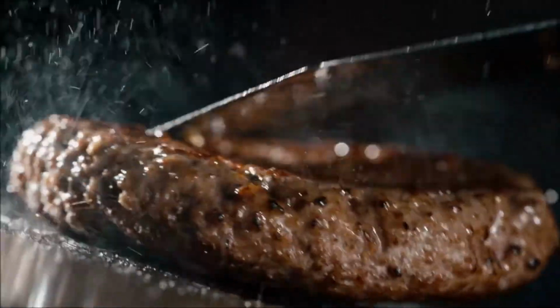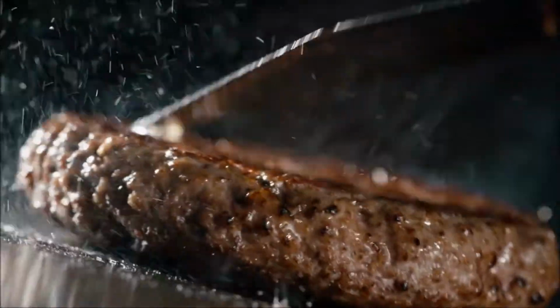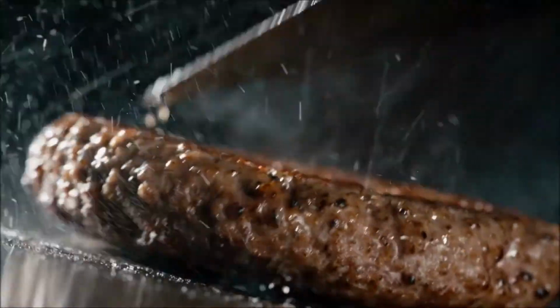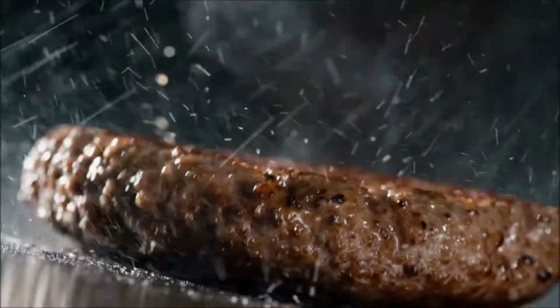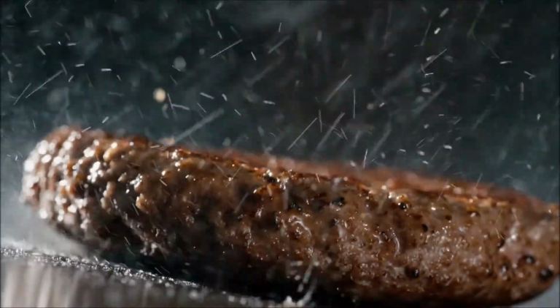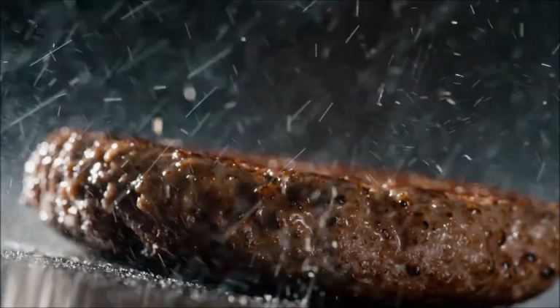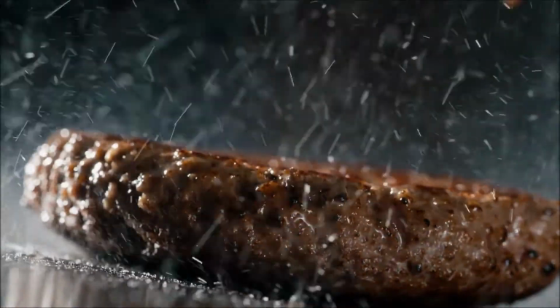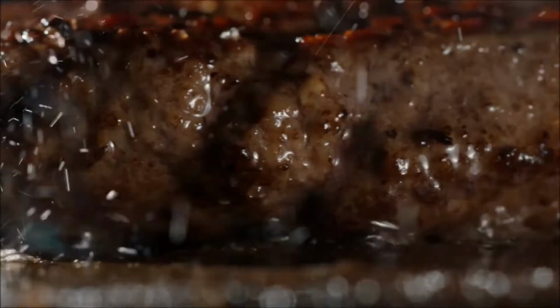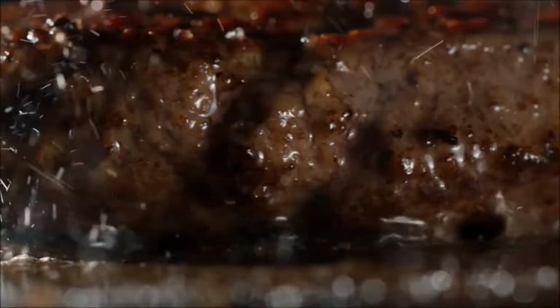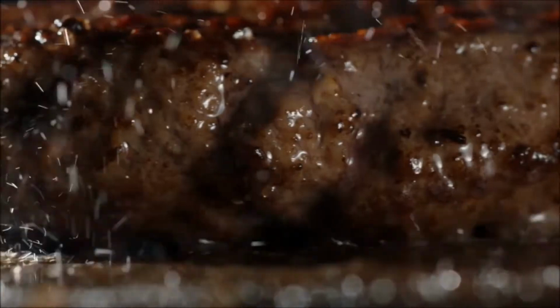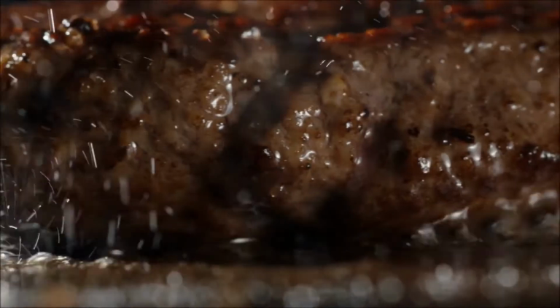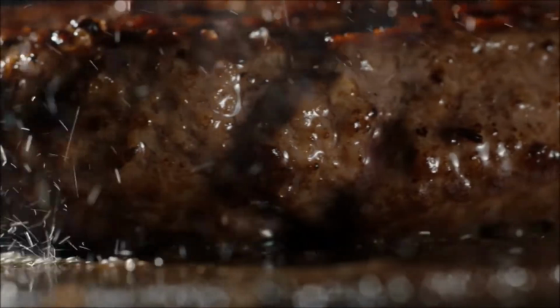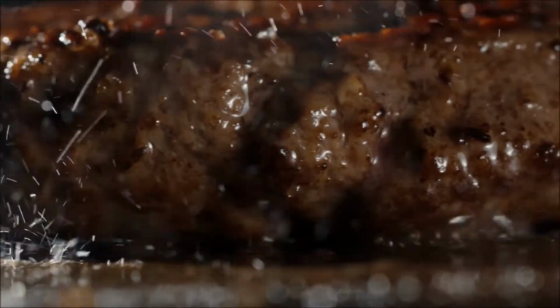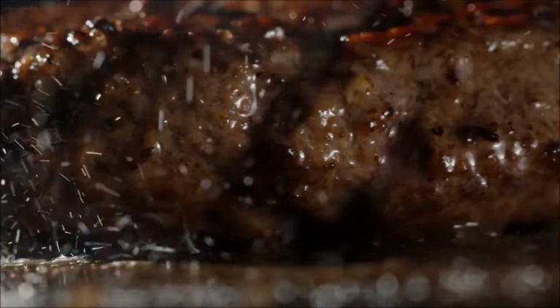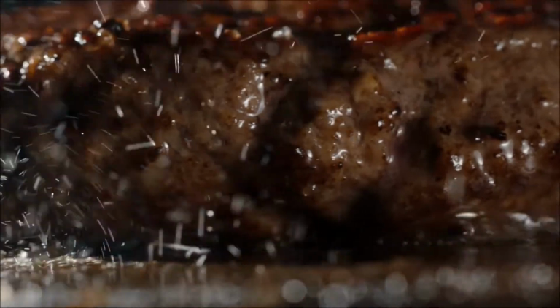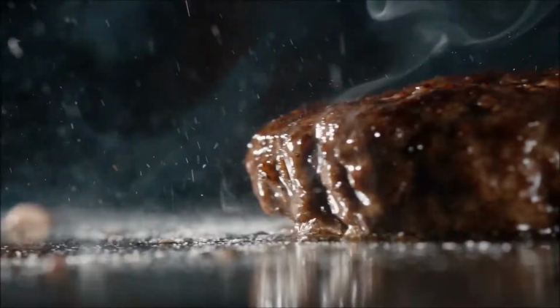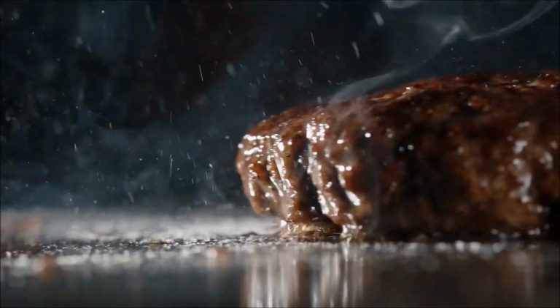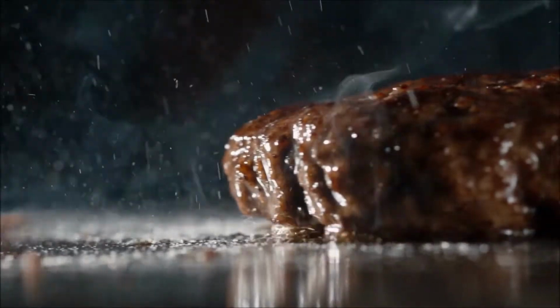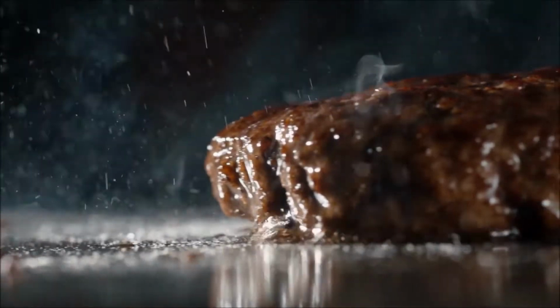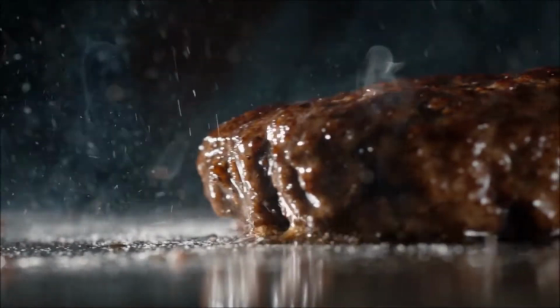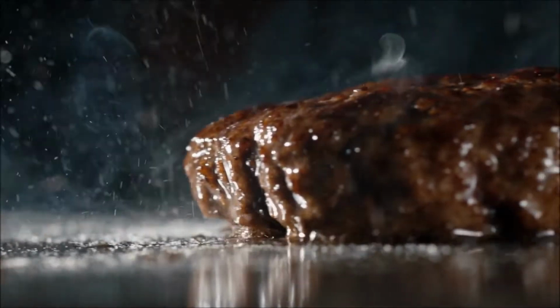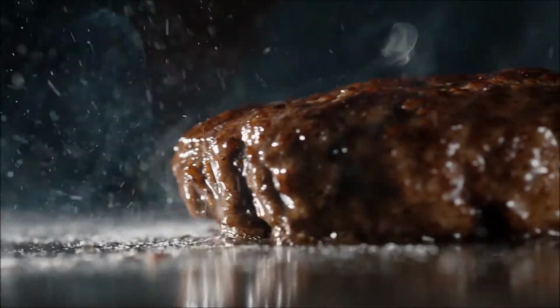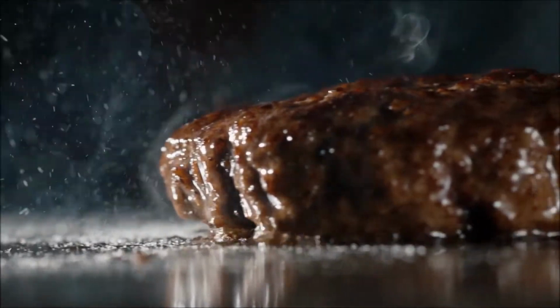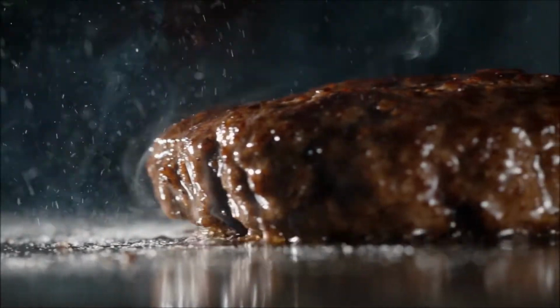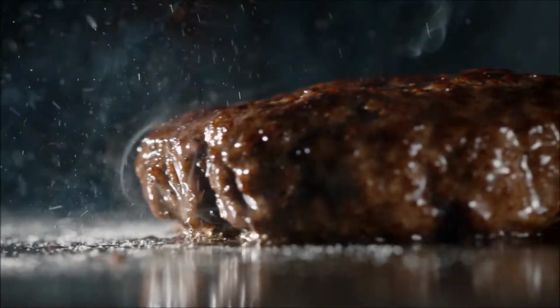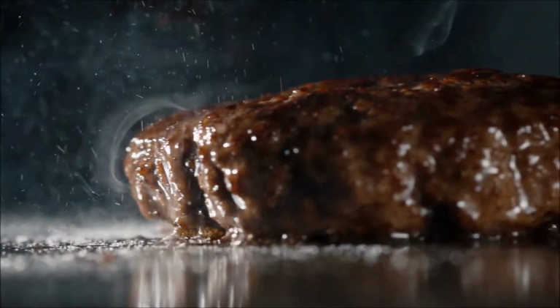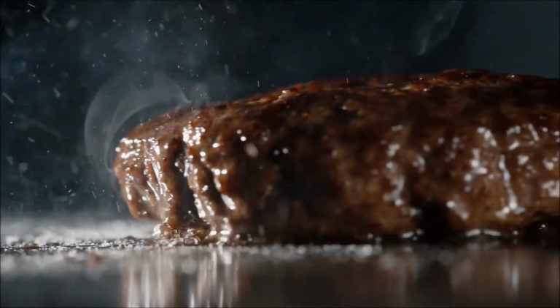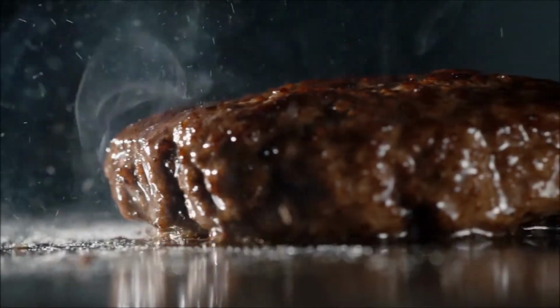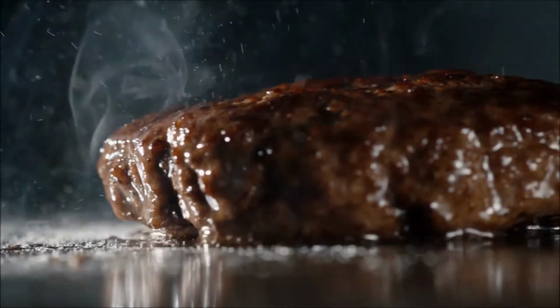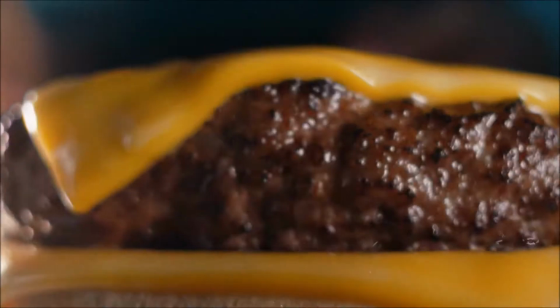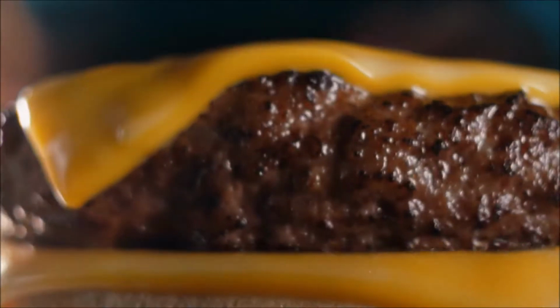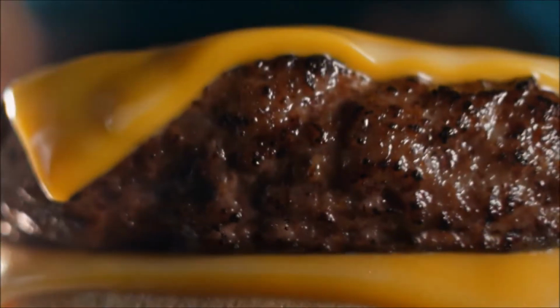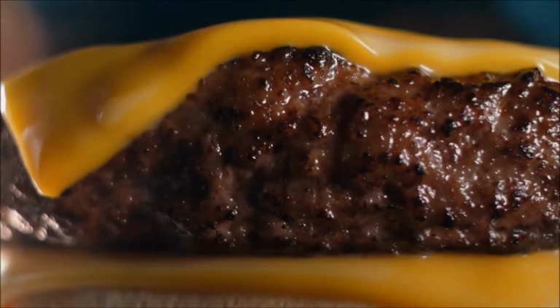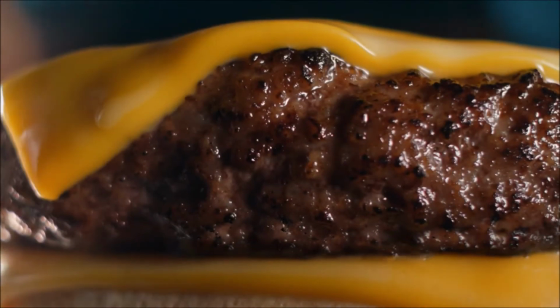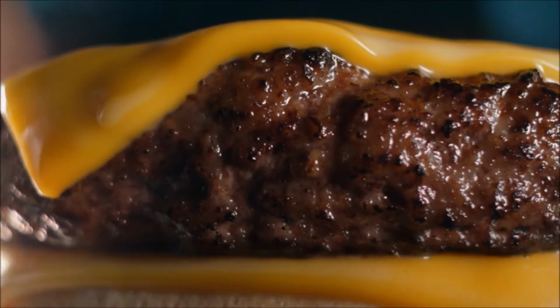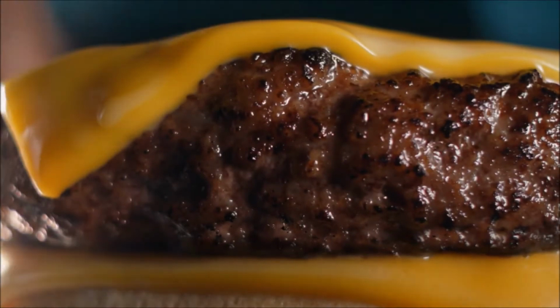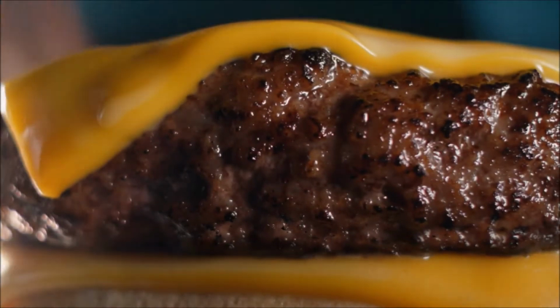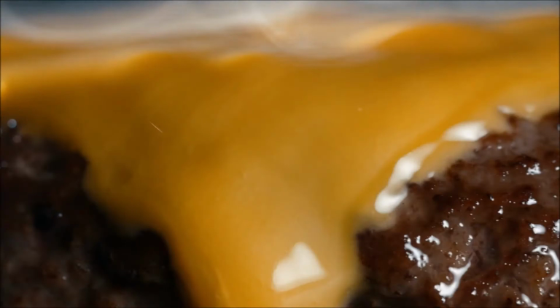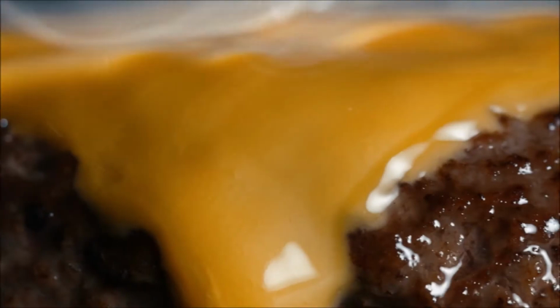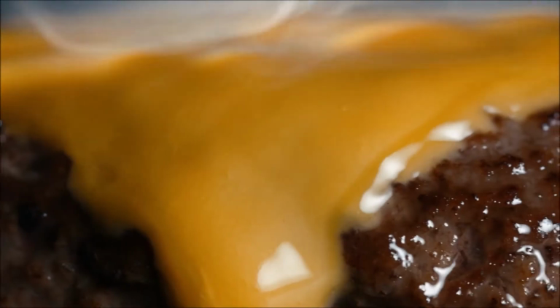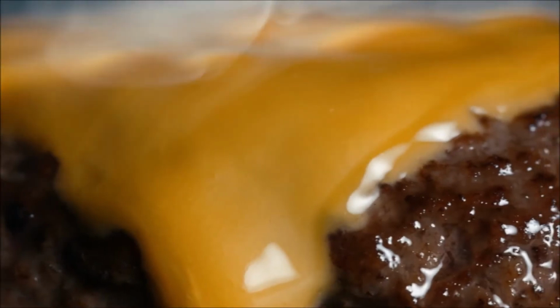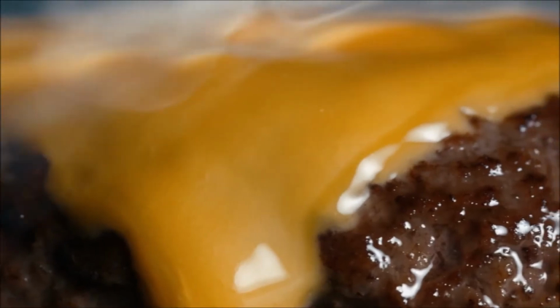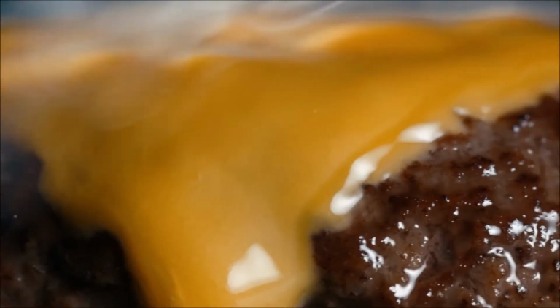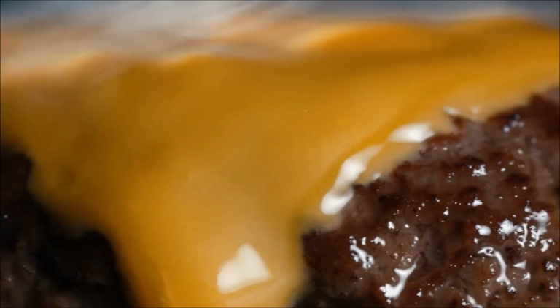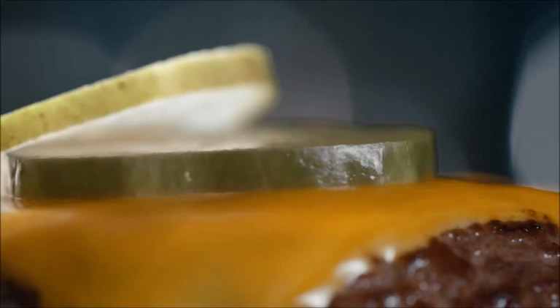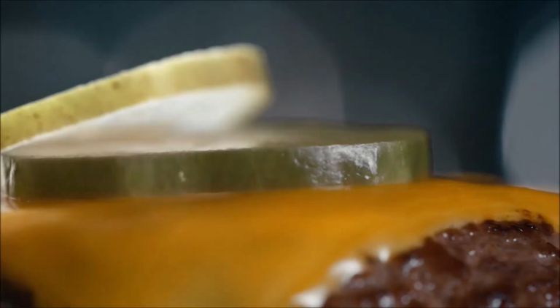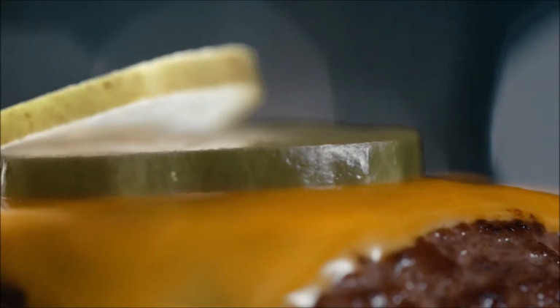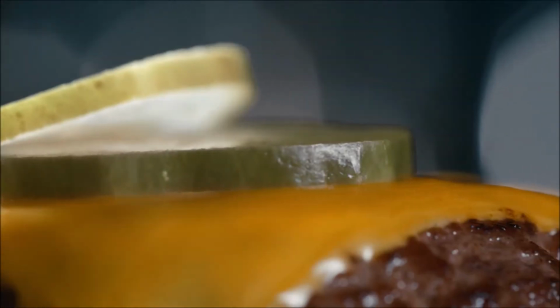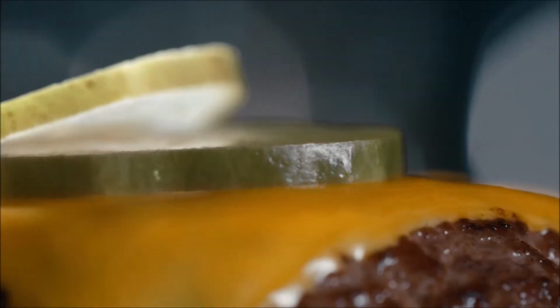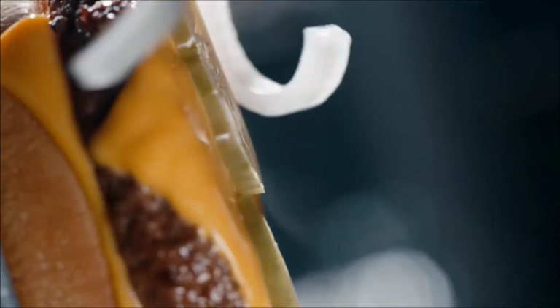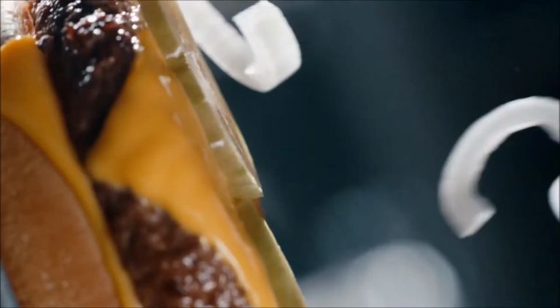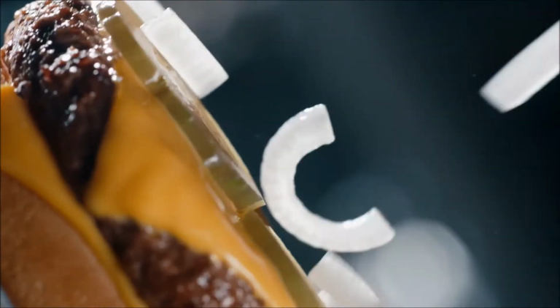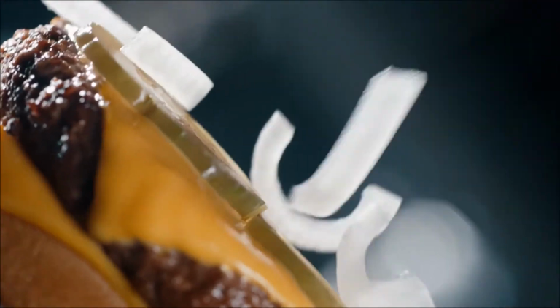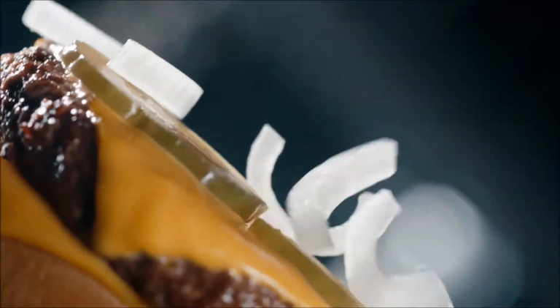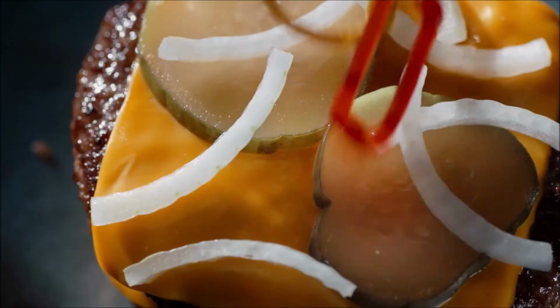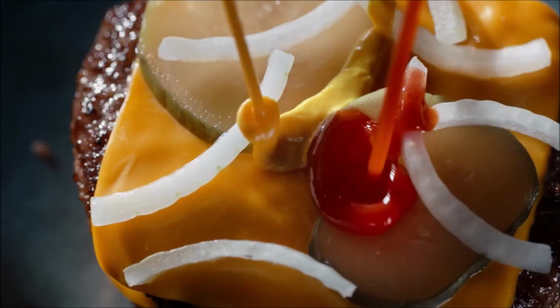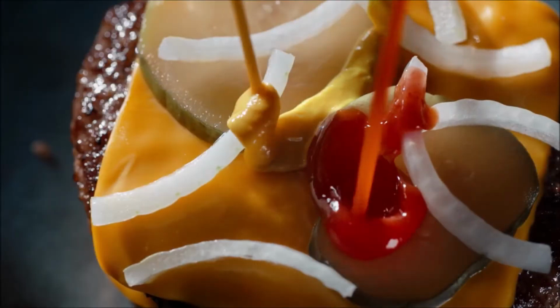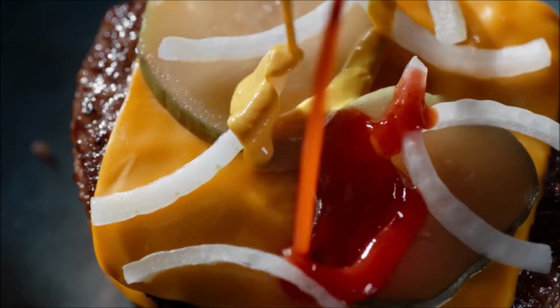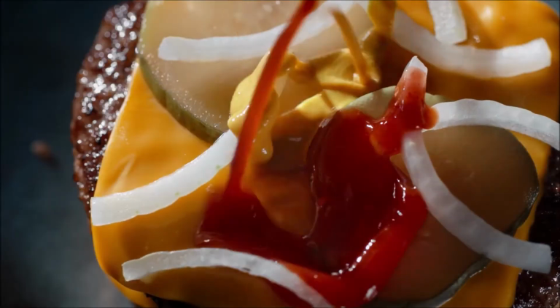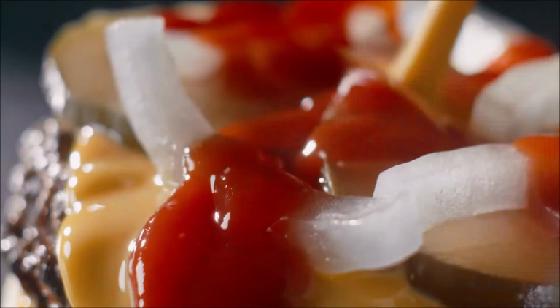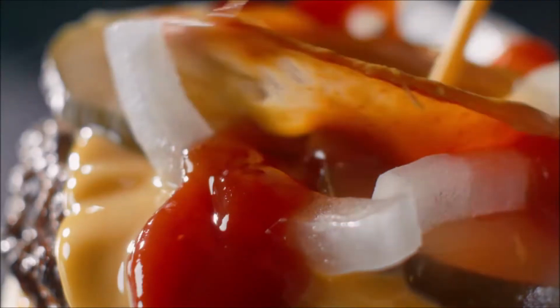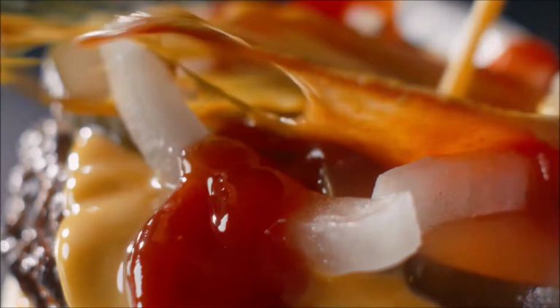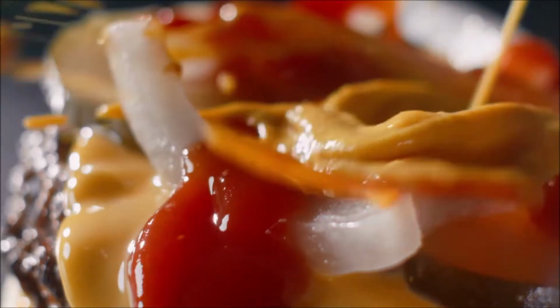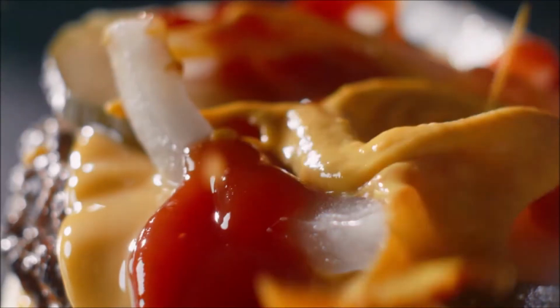This is 100% fresh beef, with two slices of melted cheese, pickles, onions, ketchup, and mustard.